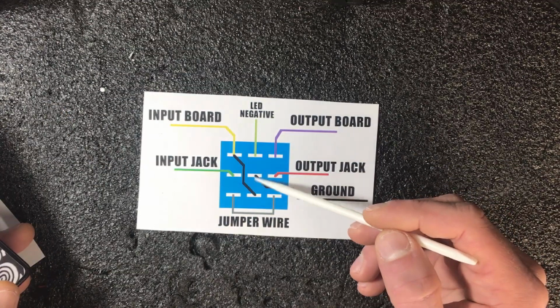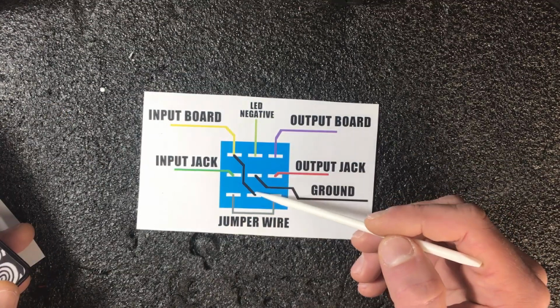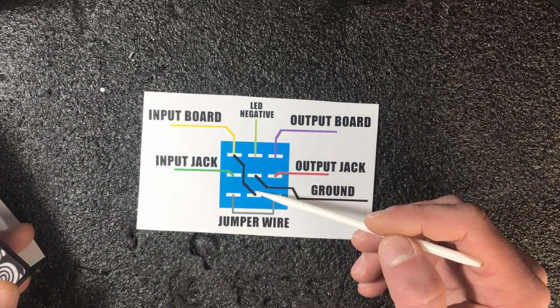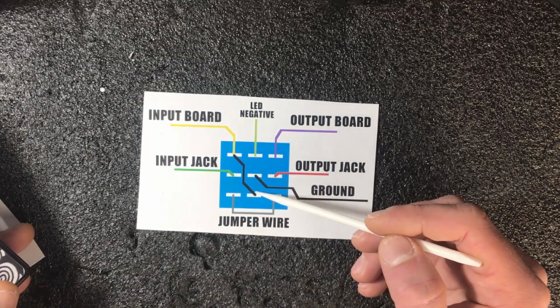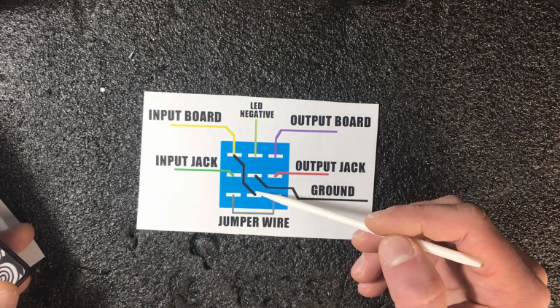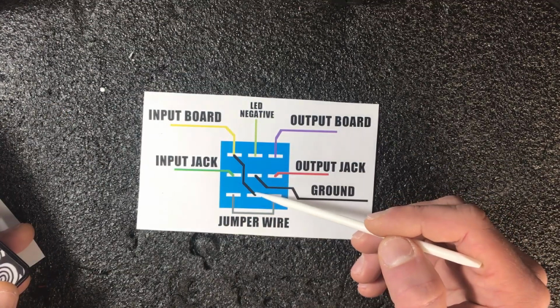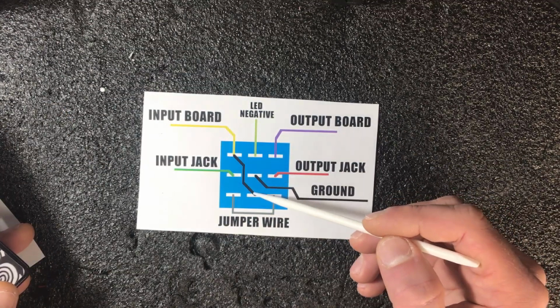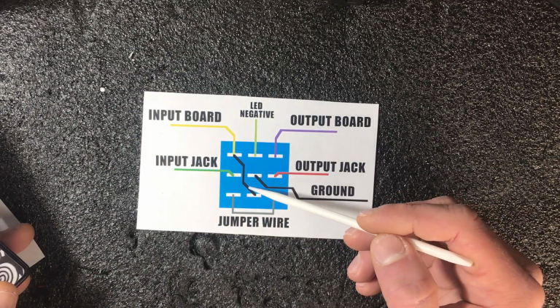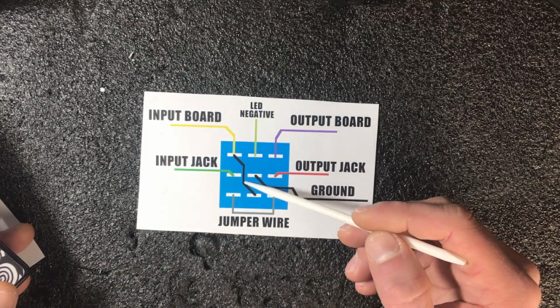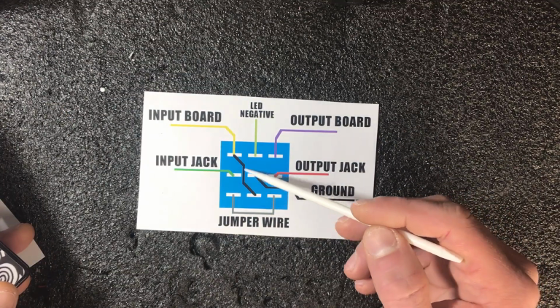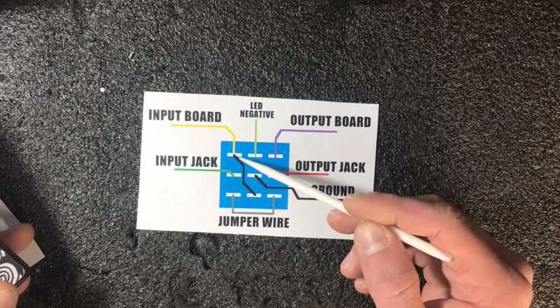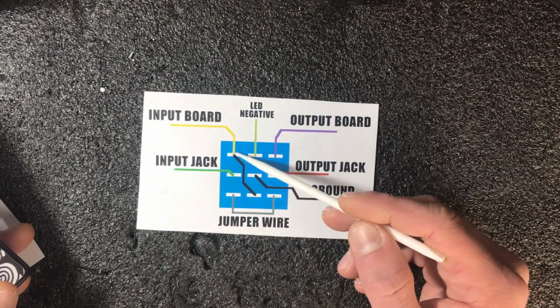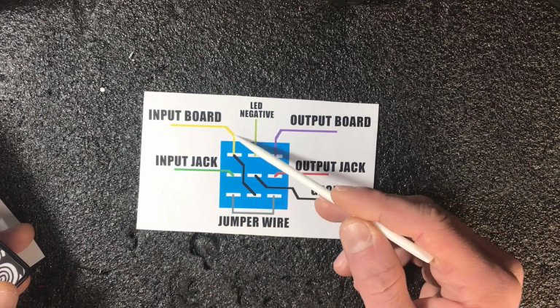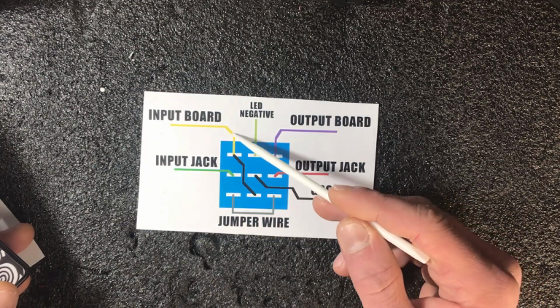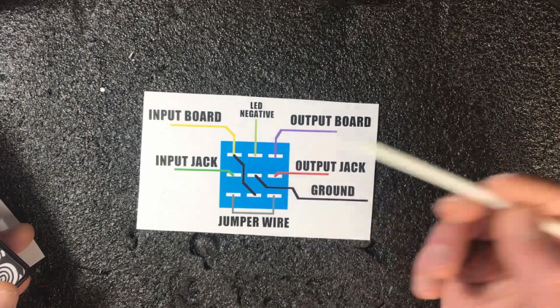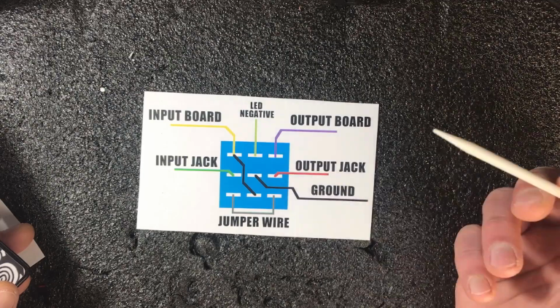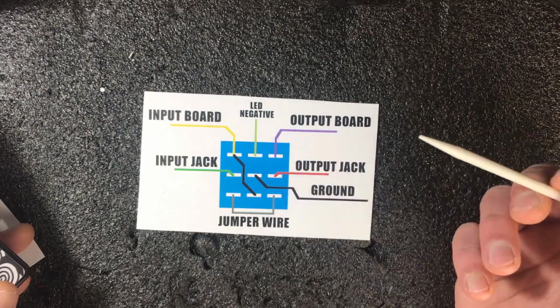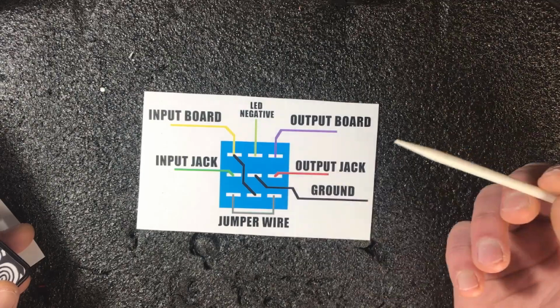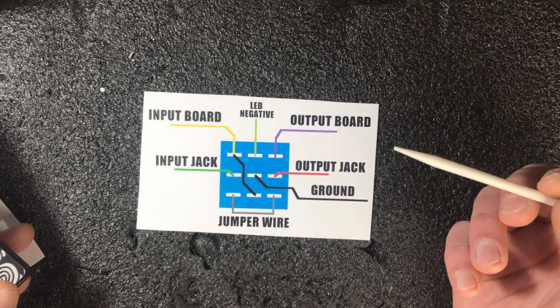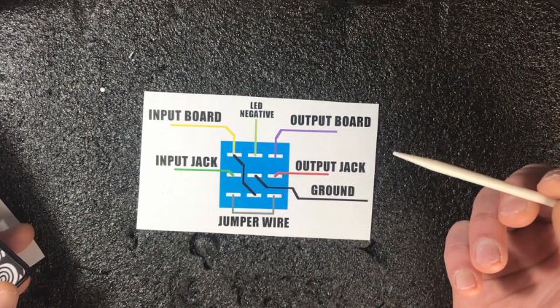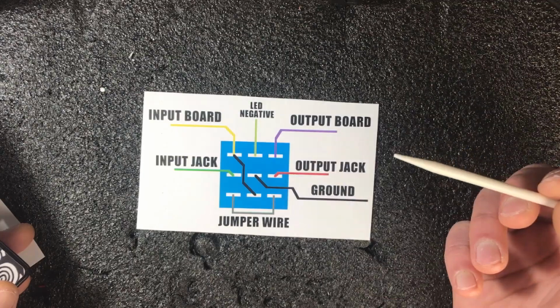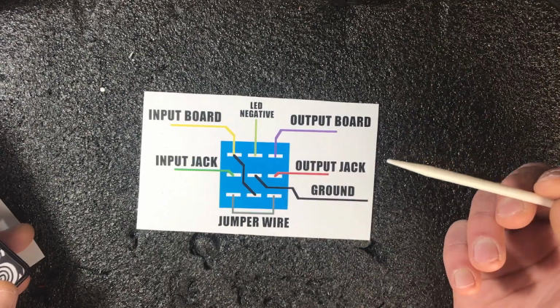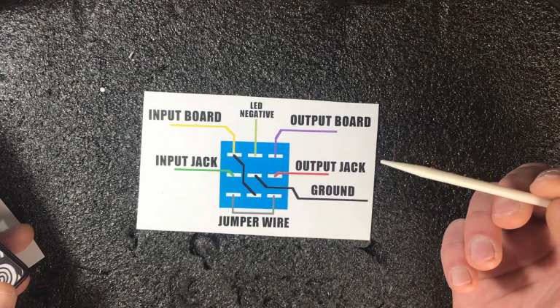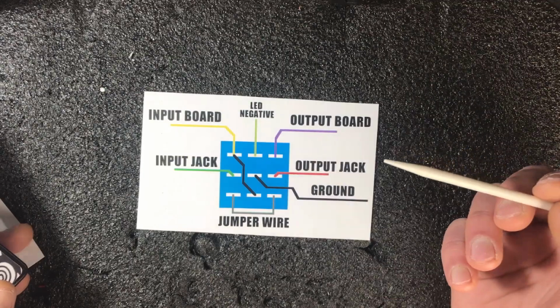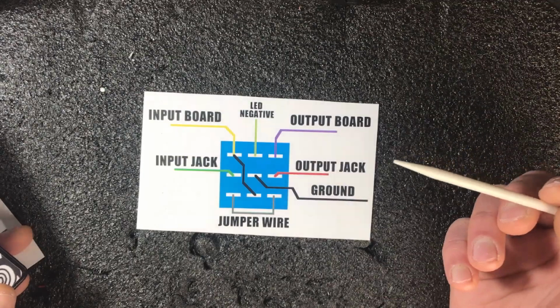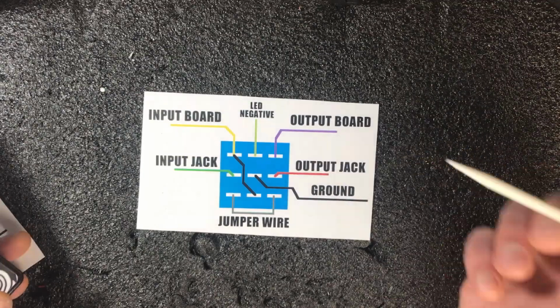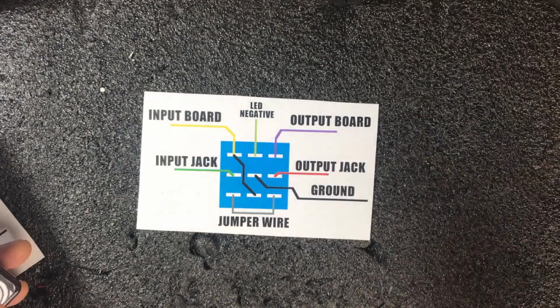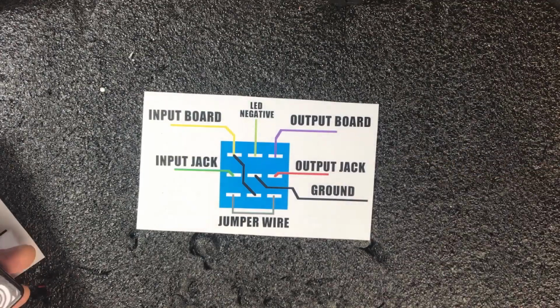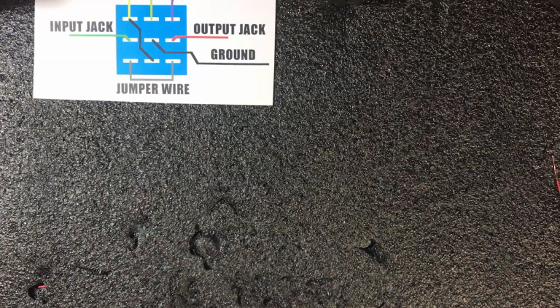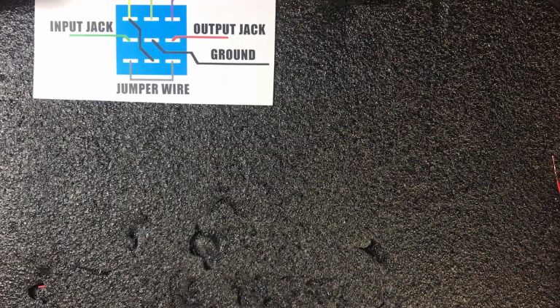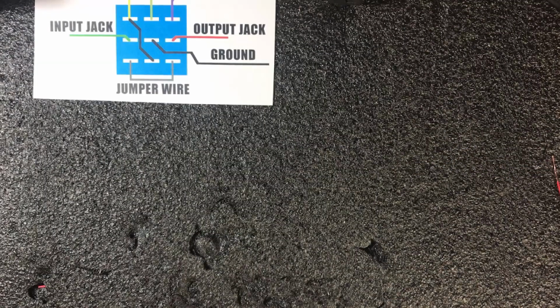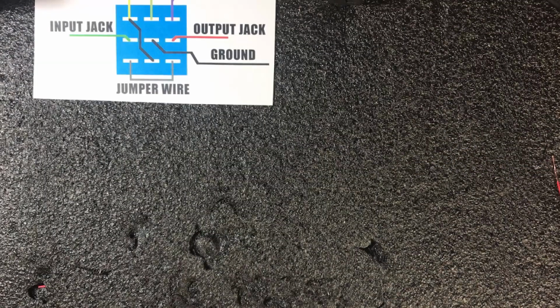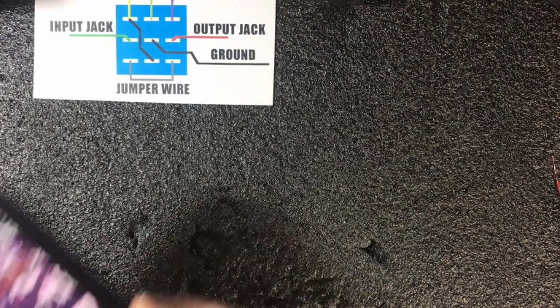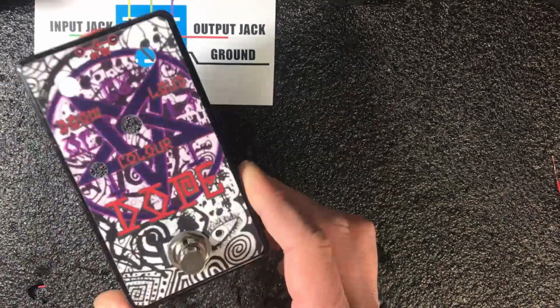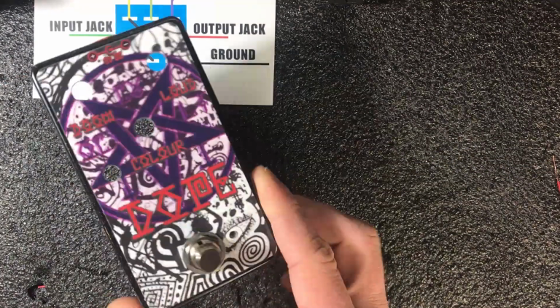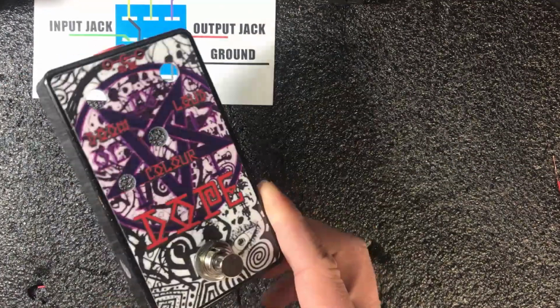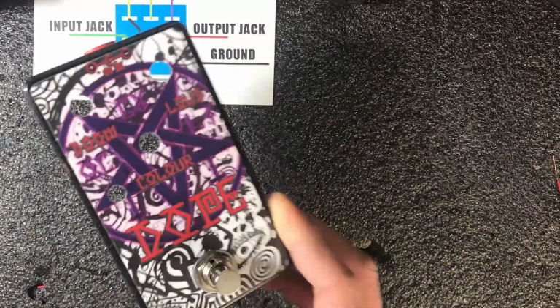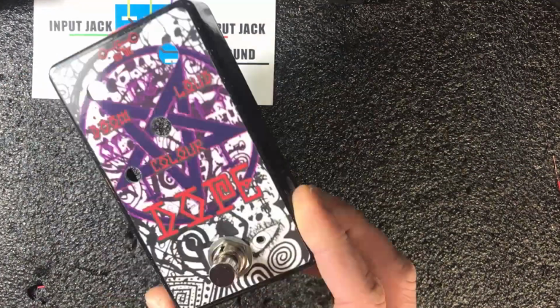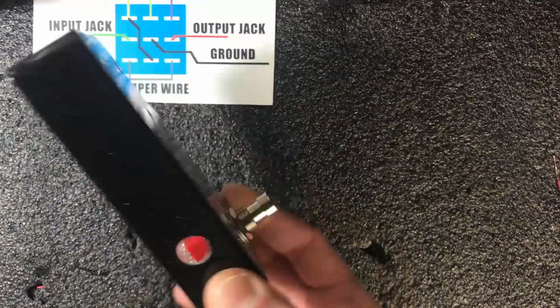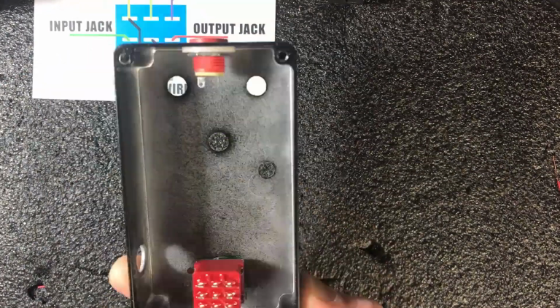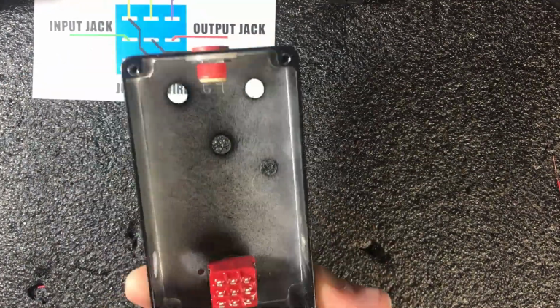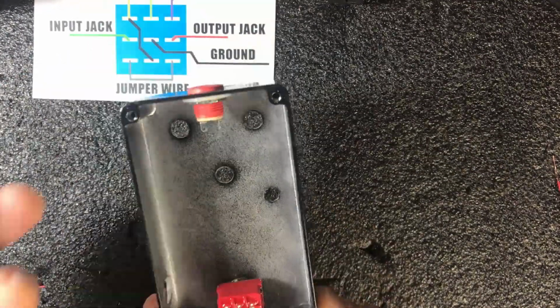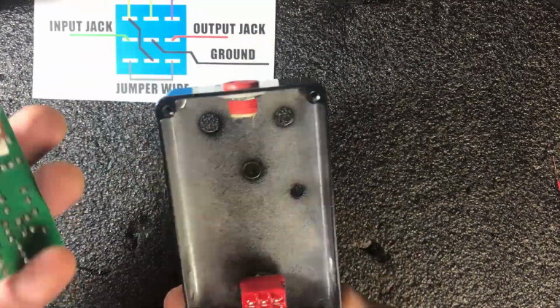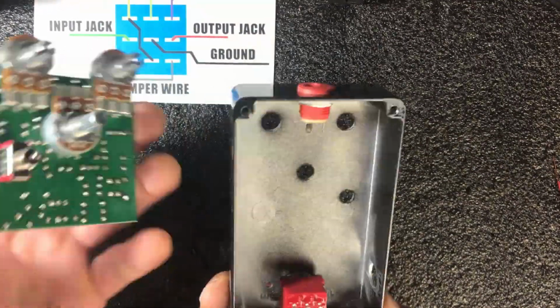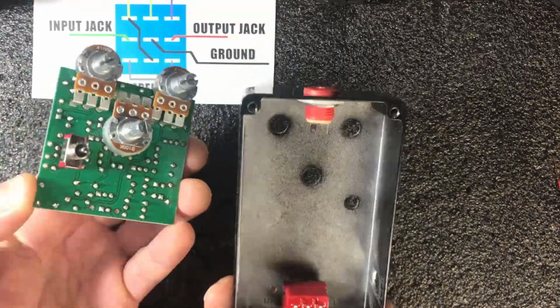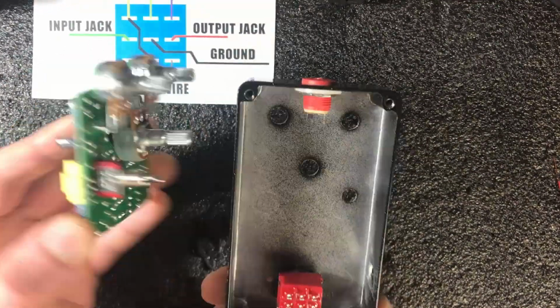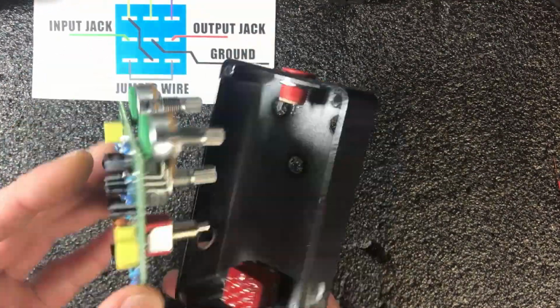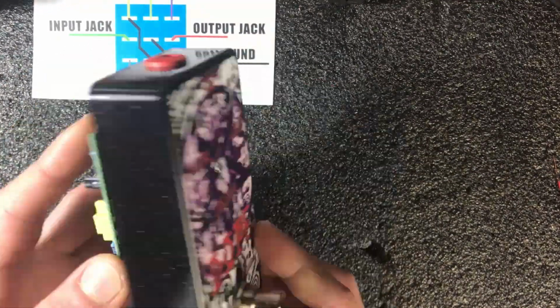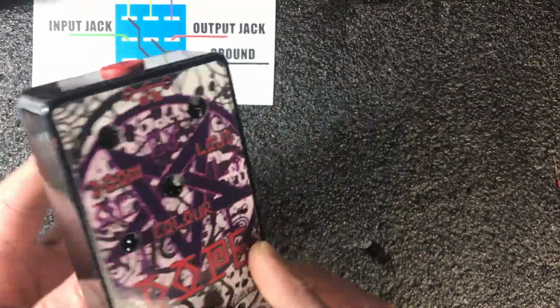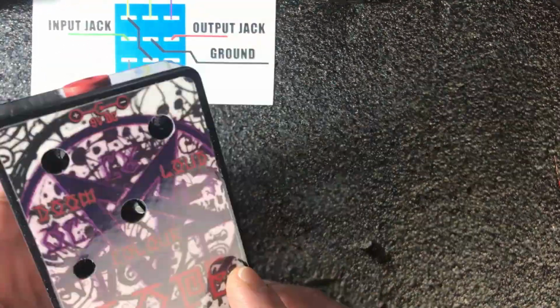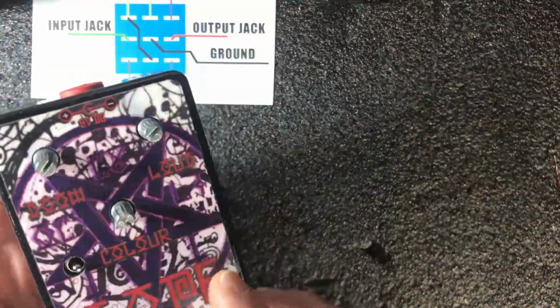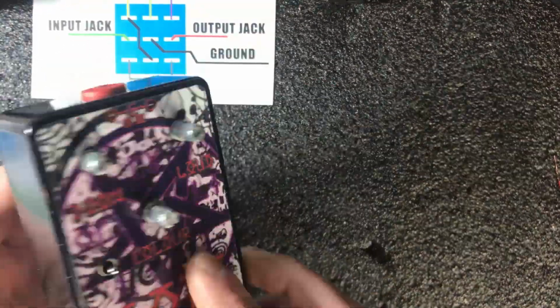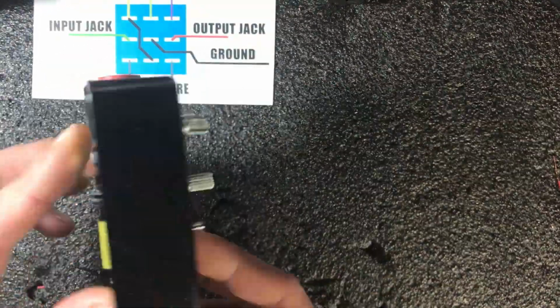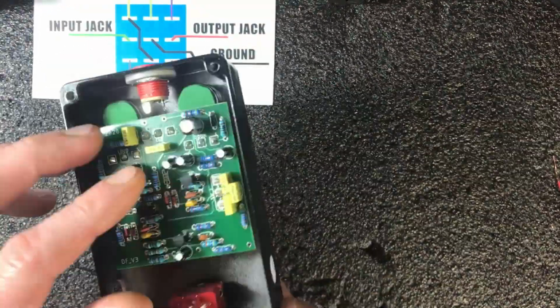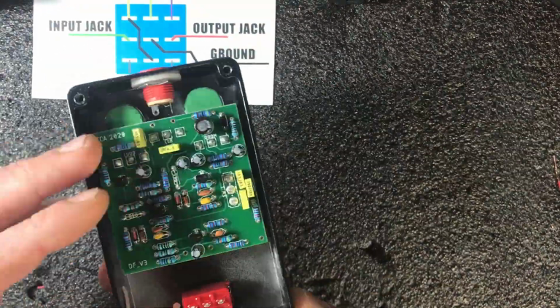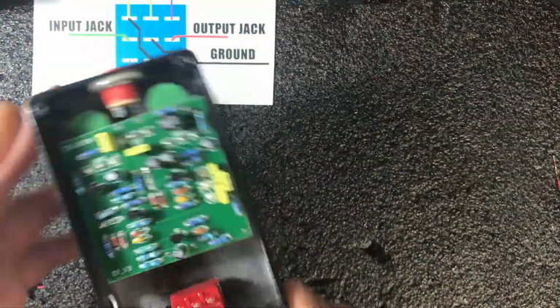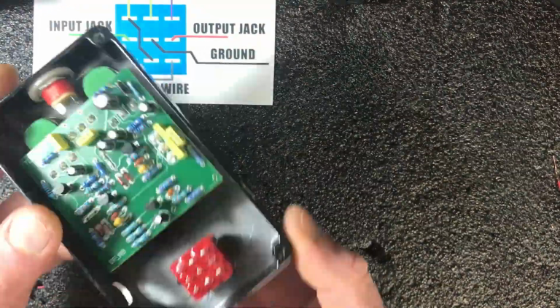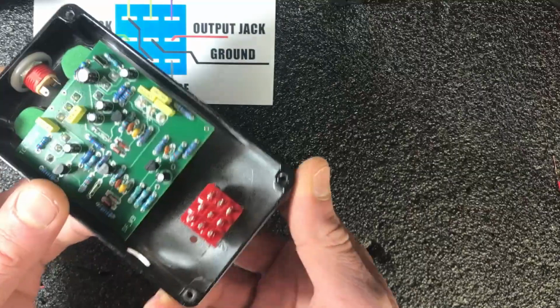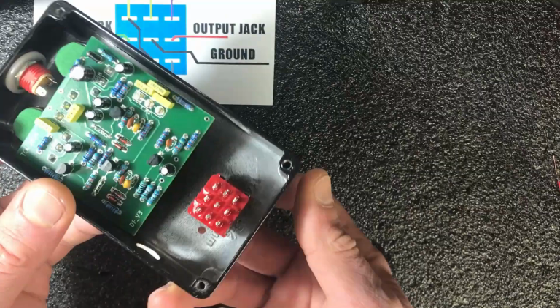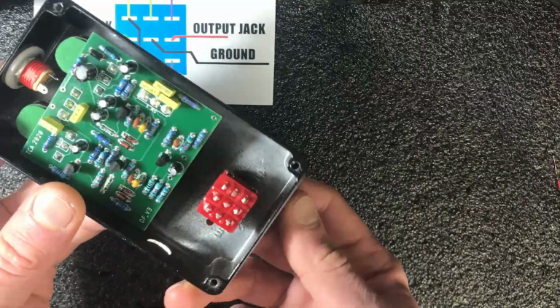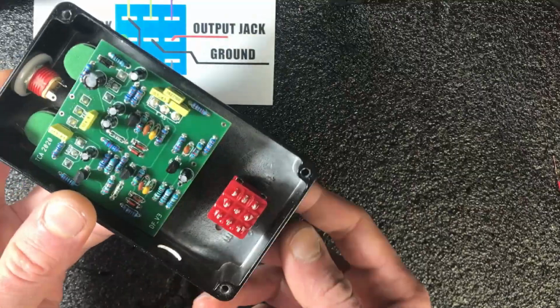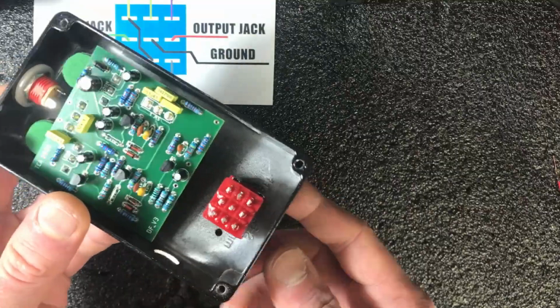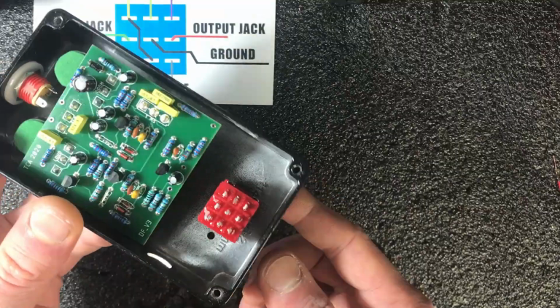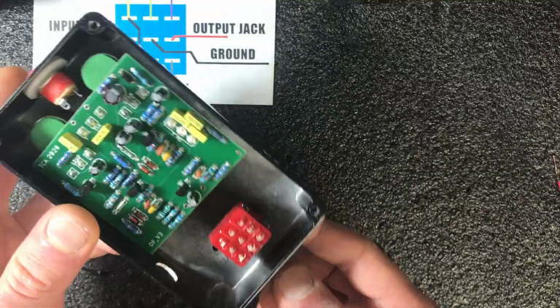When we turn the pedal off, the ground connection will be connected to the board input. To understand it better, be sure to check my other video about switches — link in the corner.